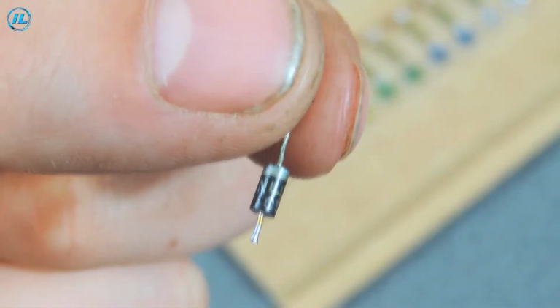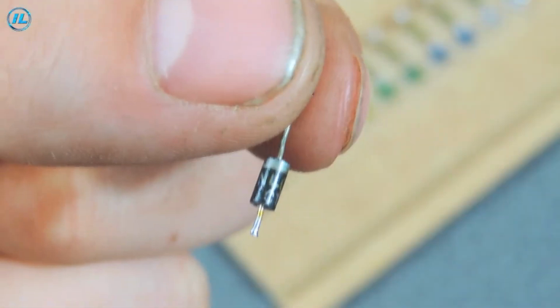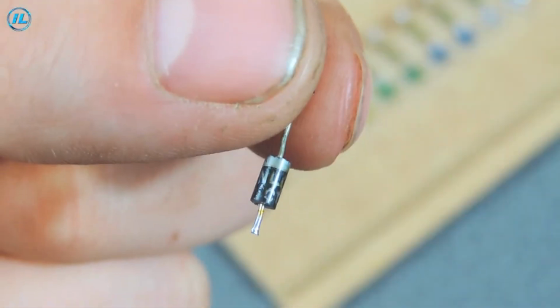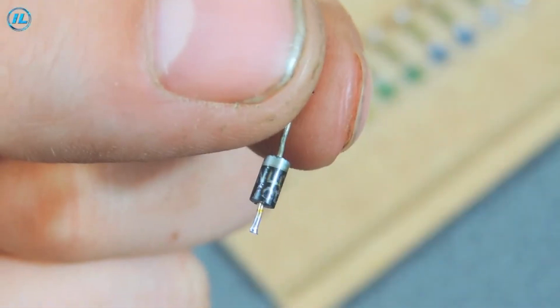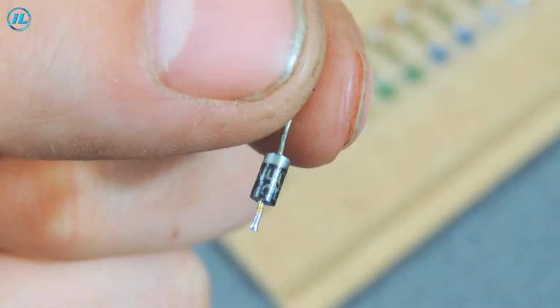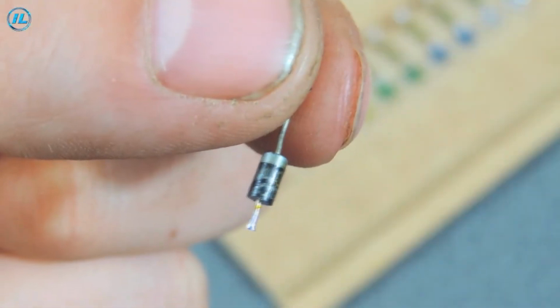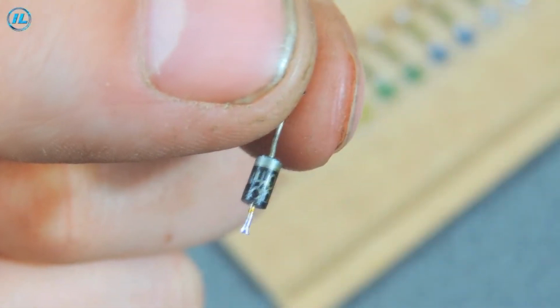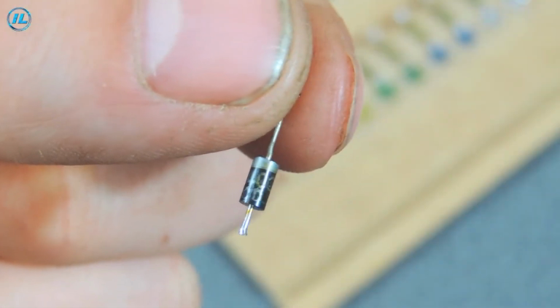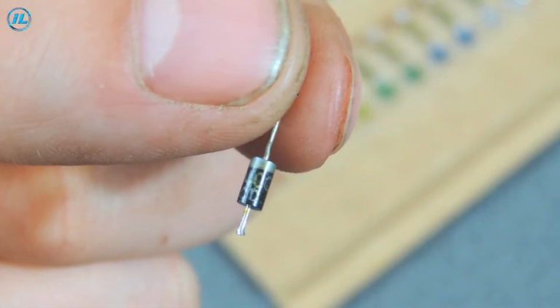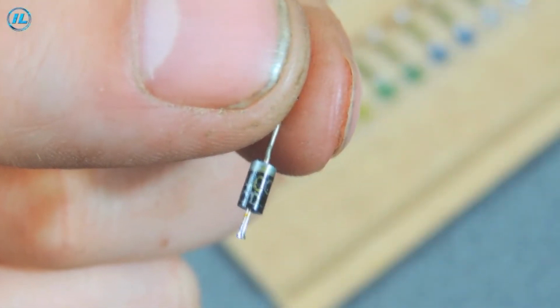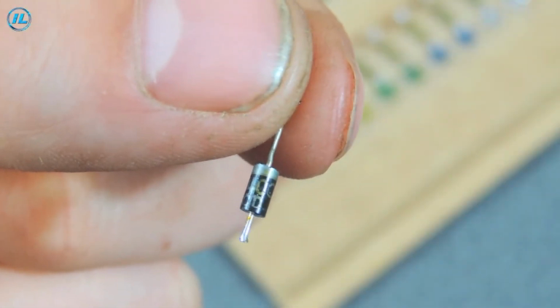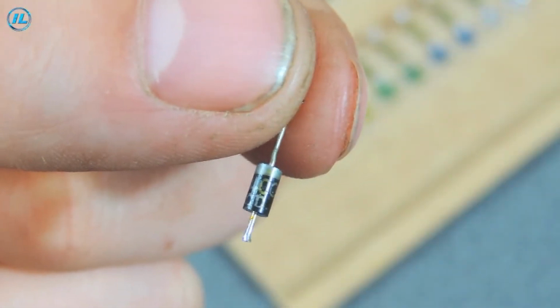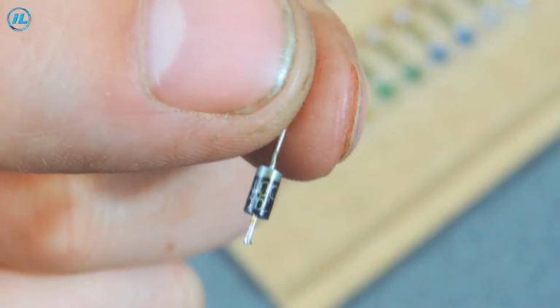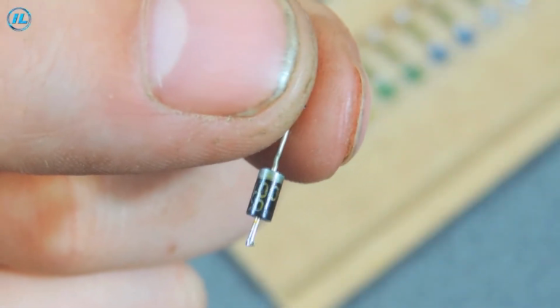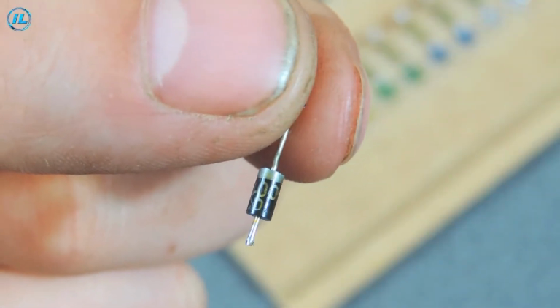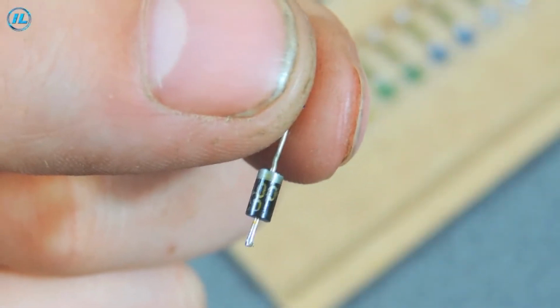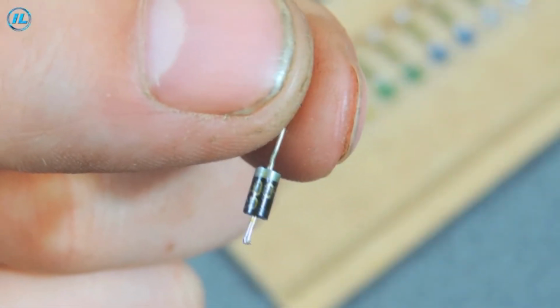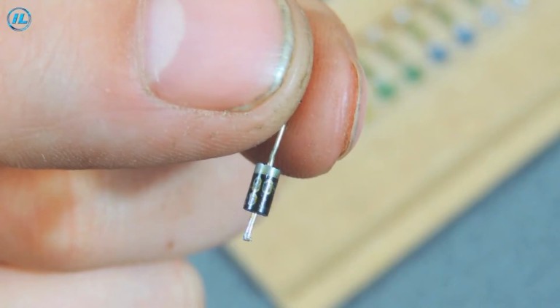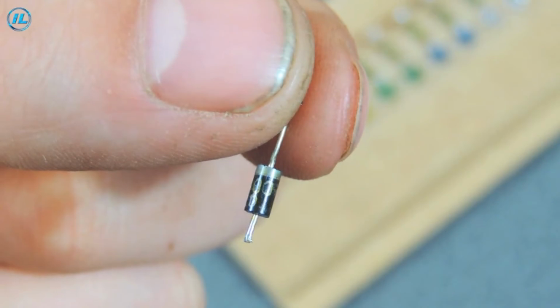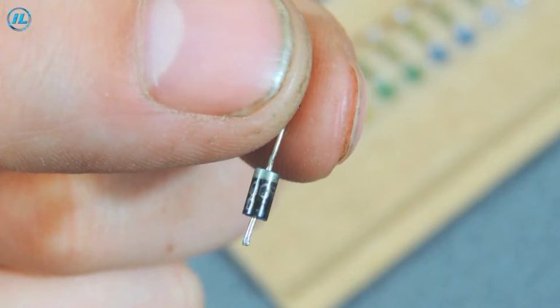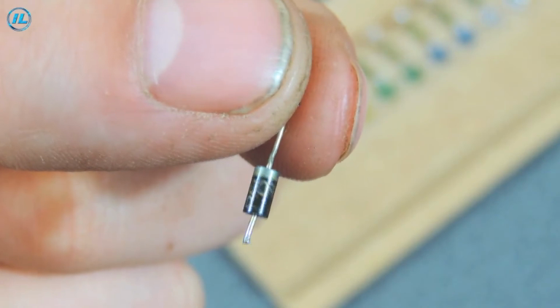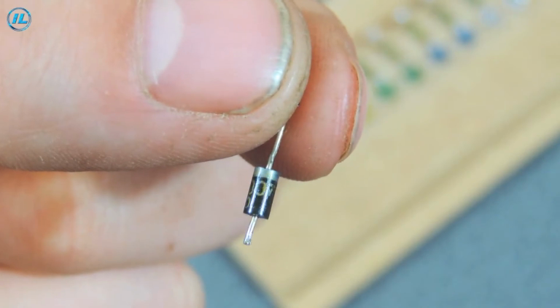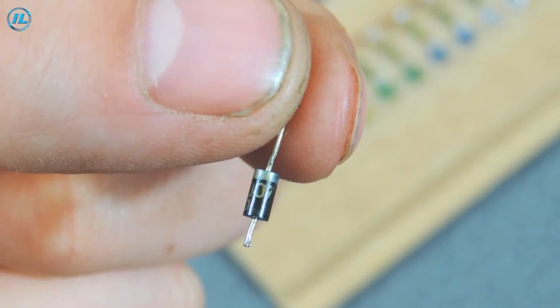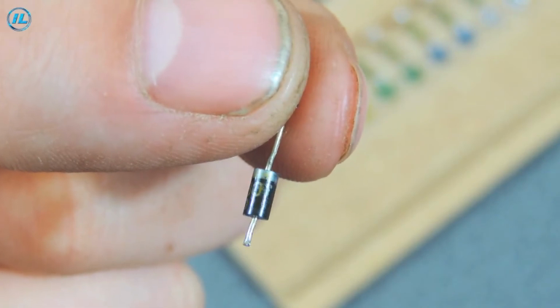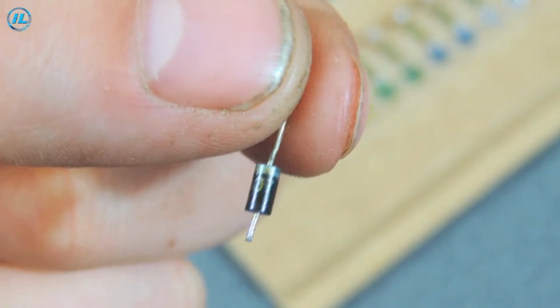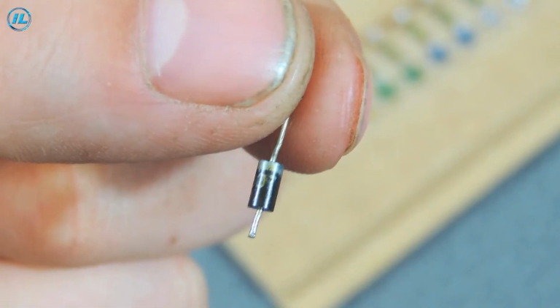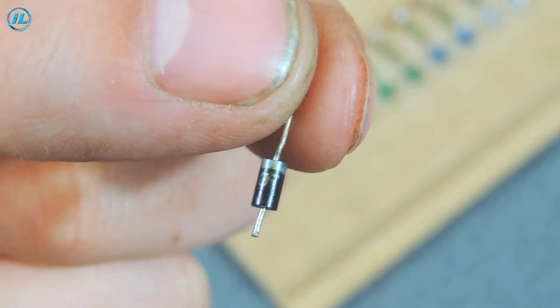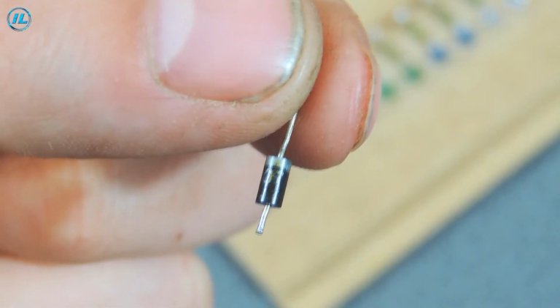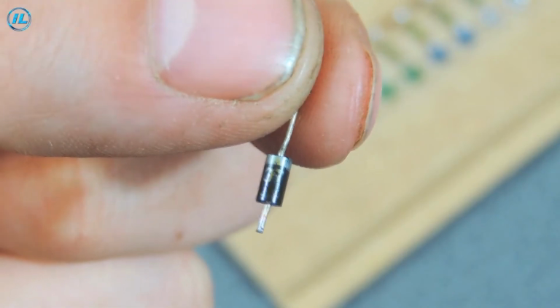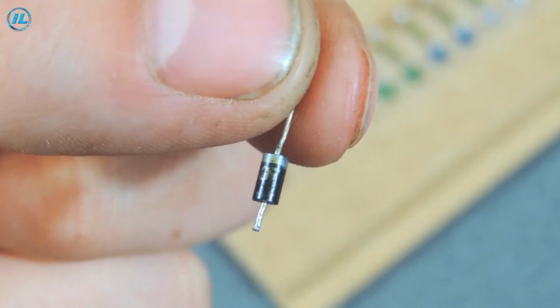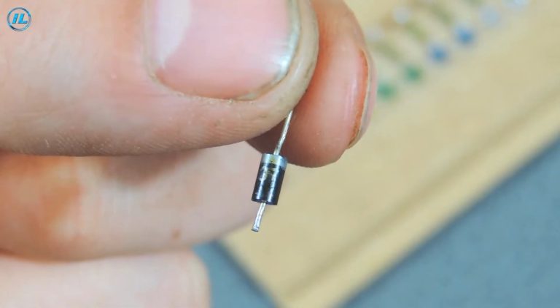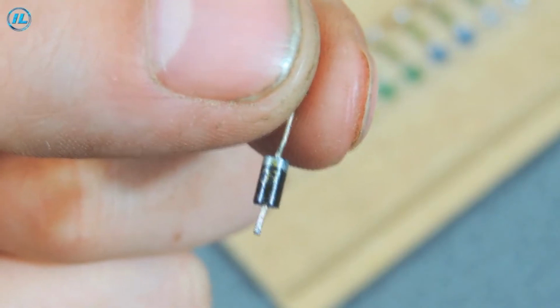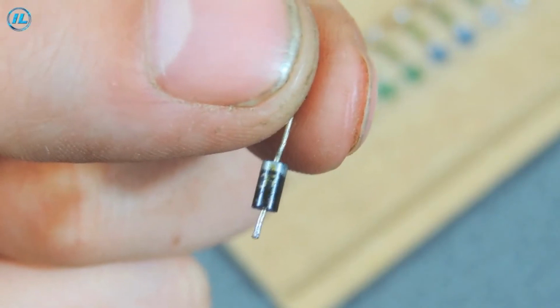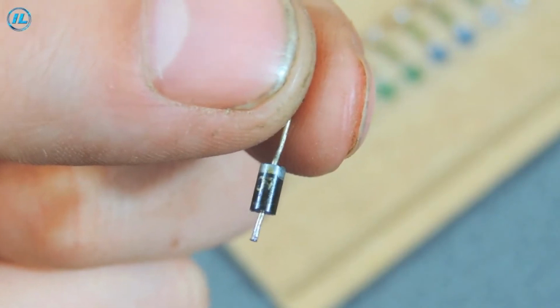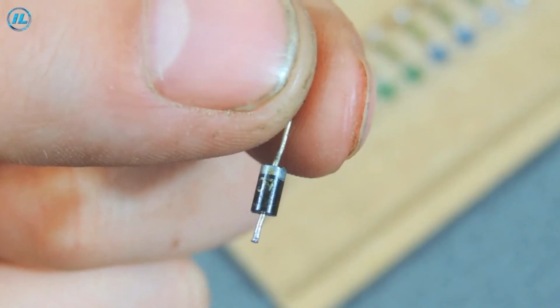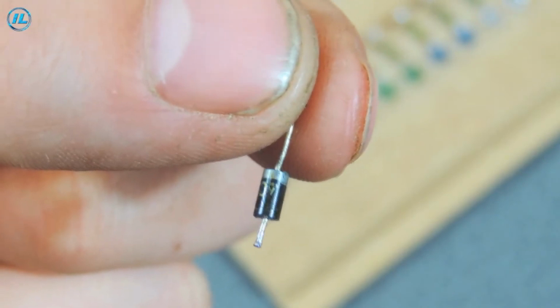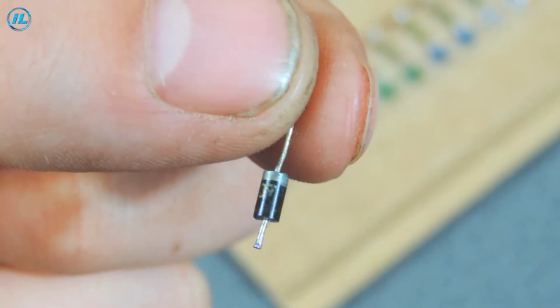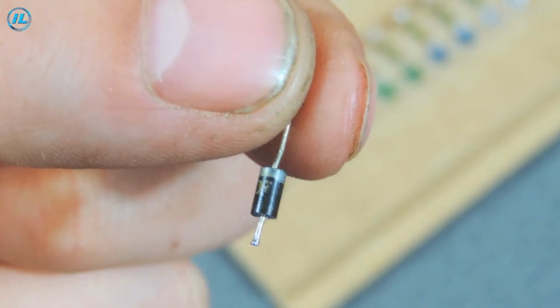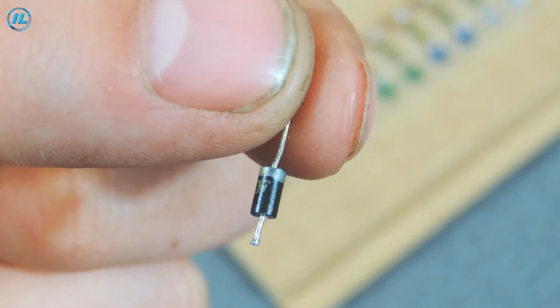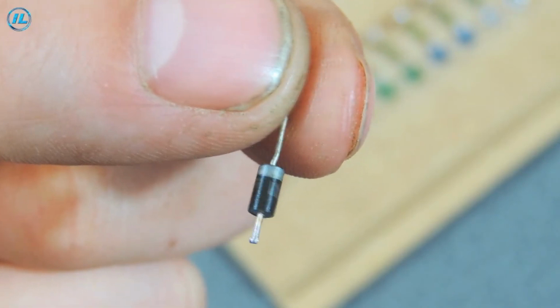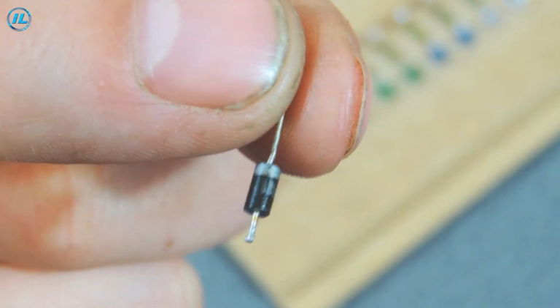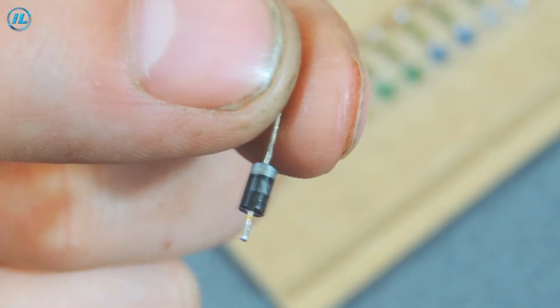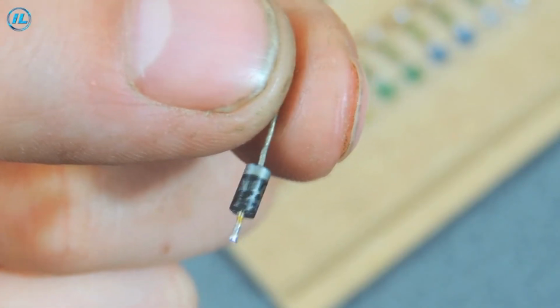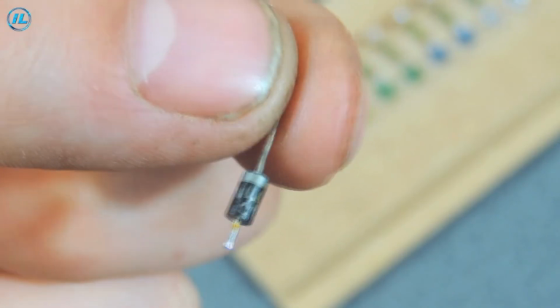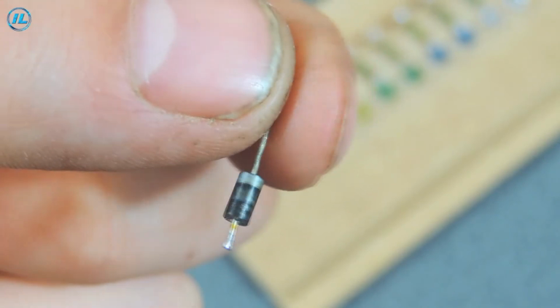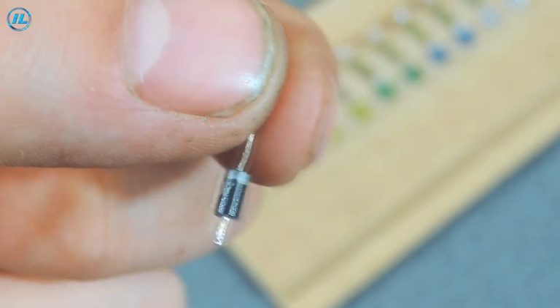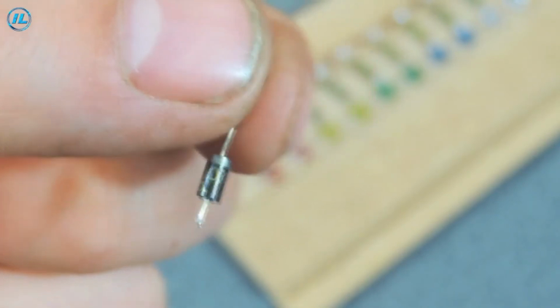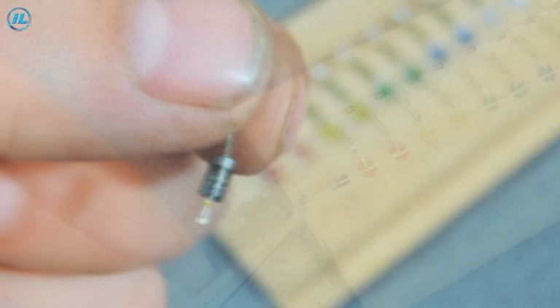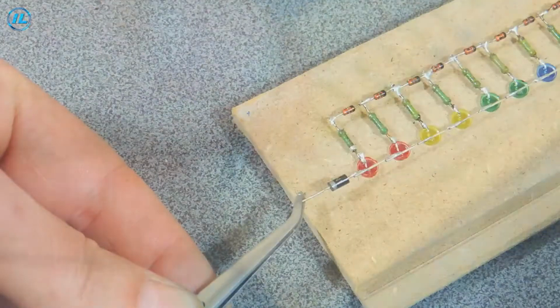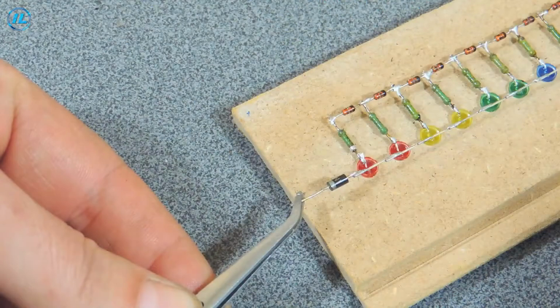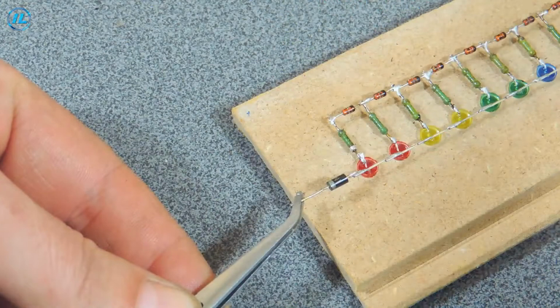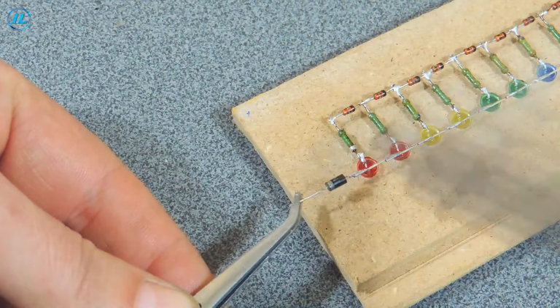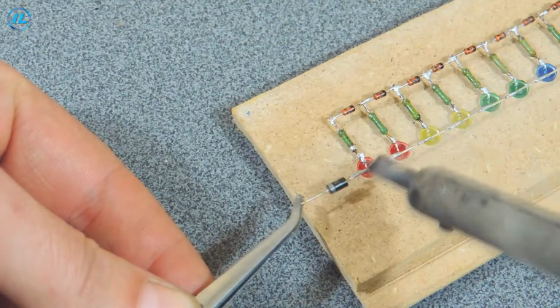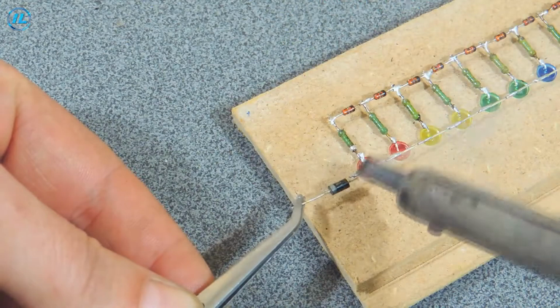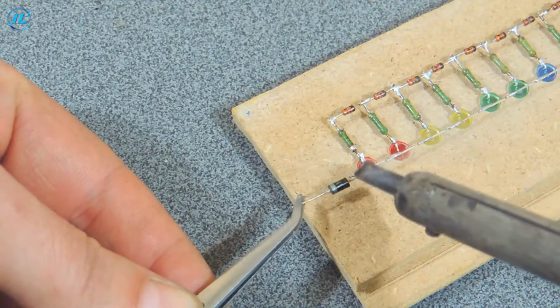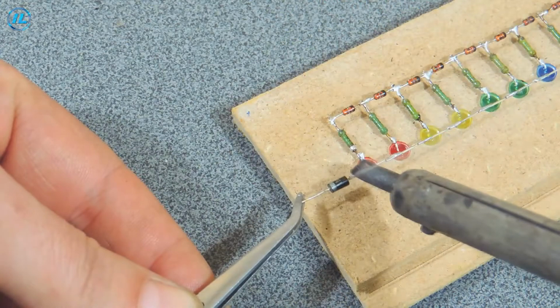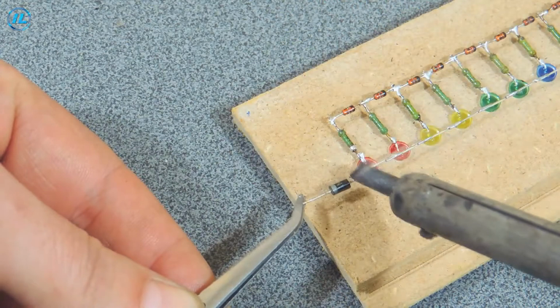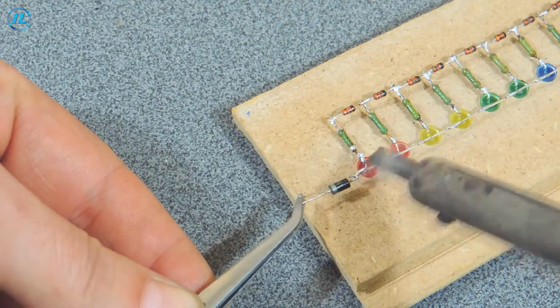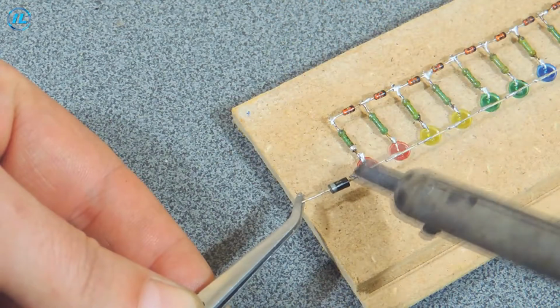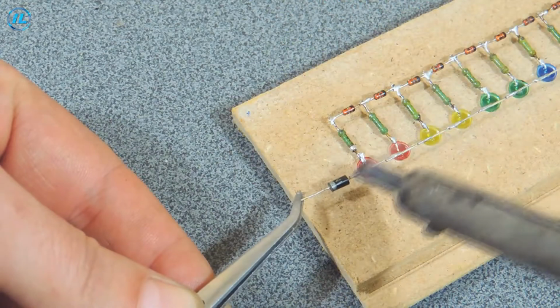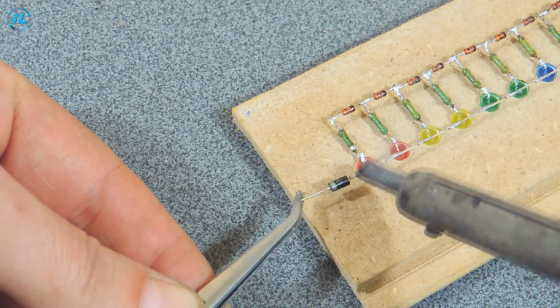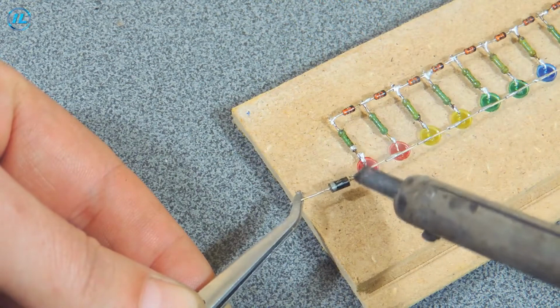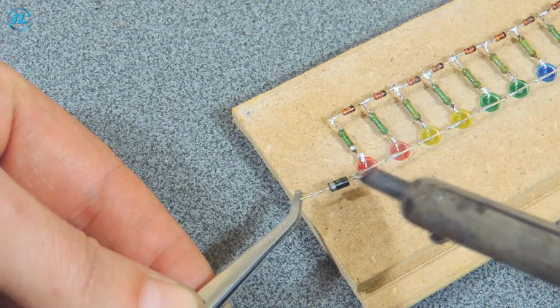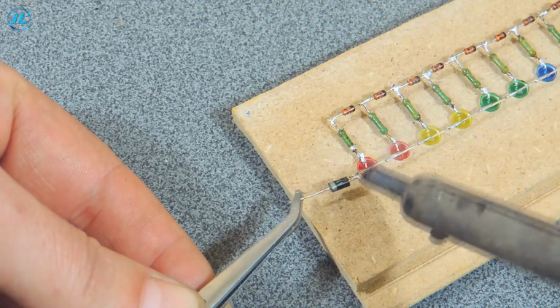It remains to solder 2 diodes 1N4007 and also a pair of capacitors at 100uF each.